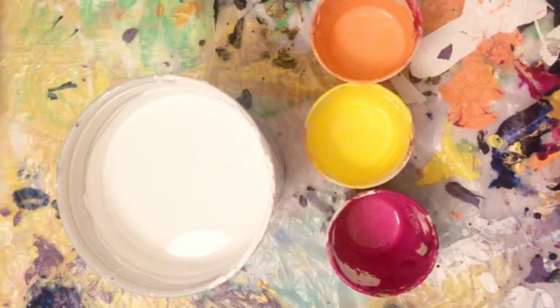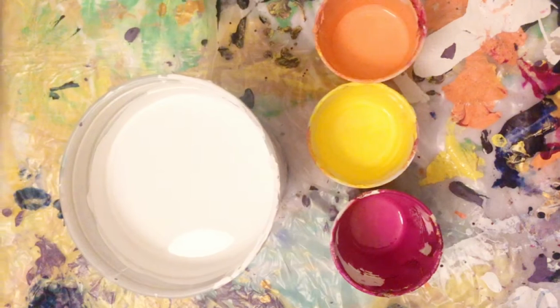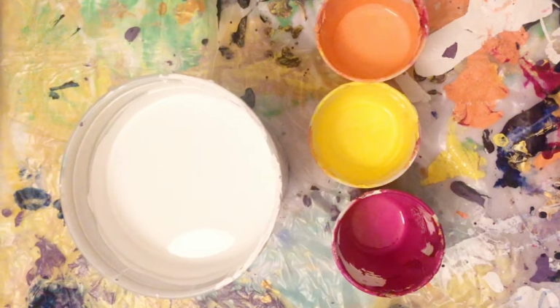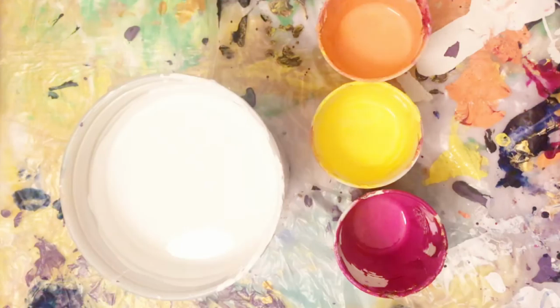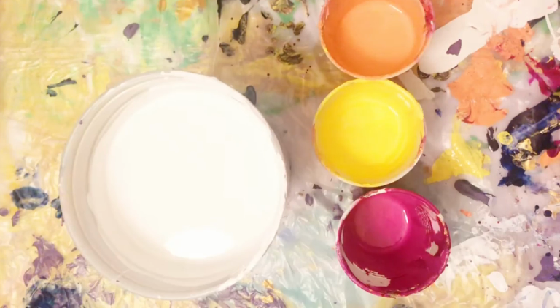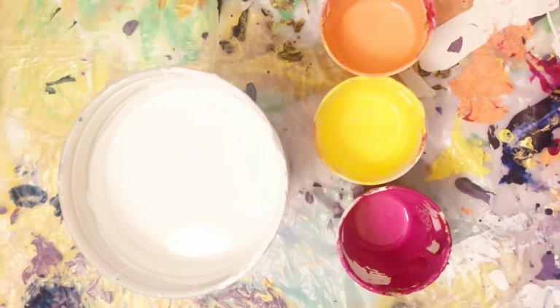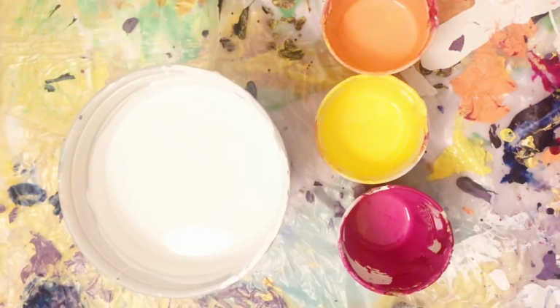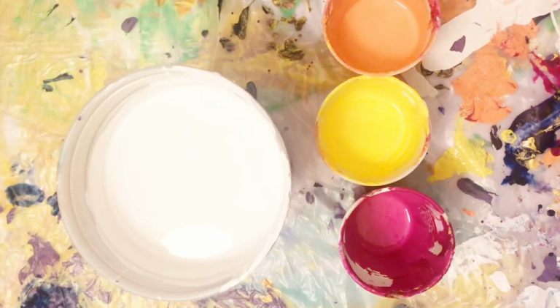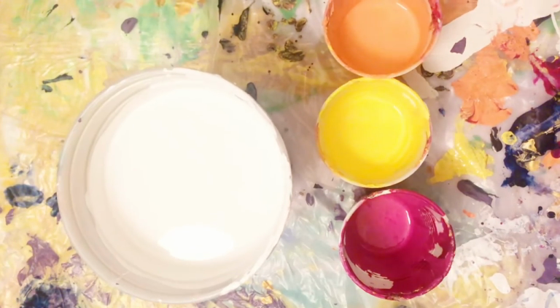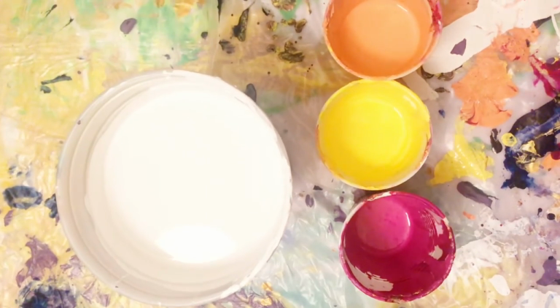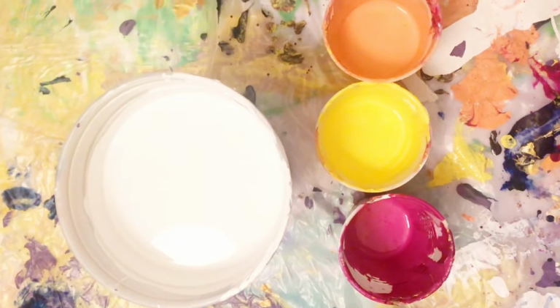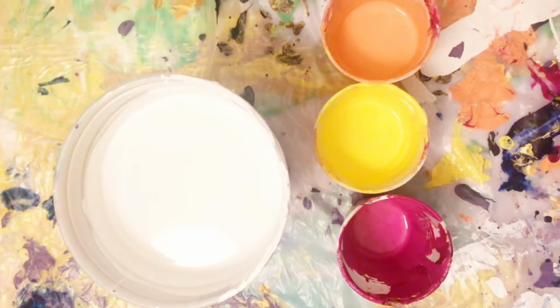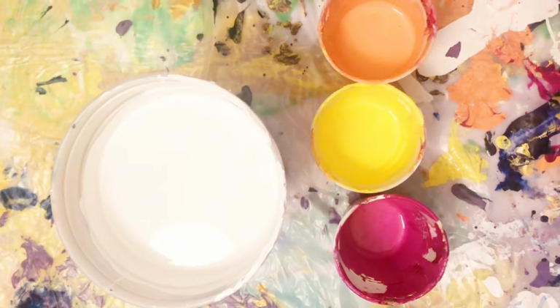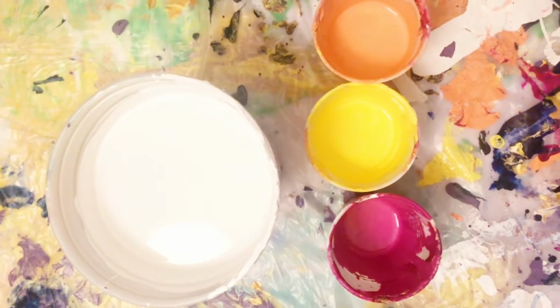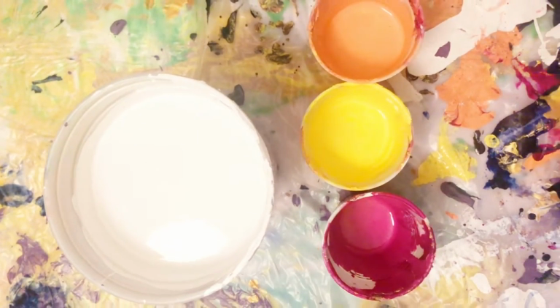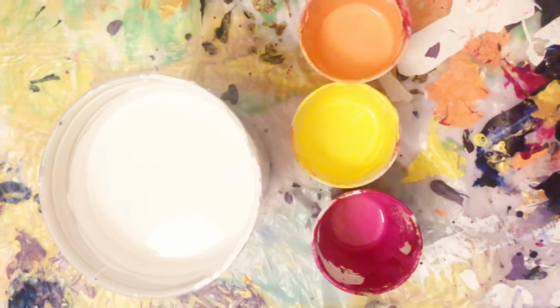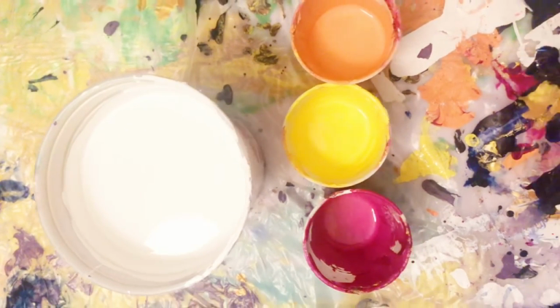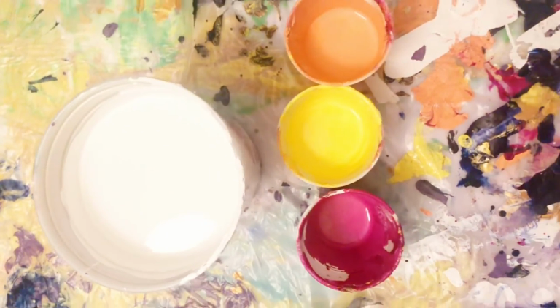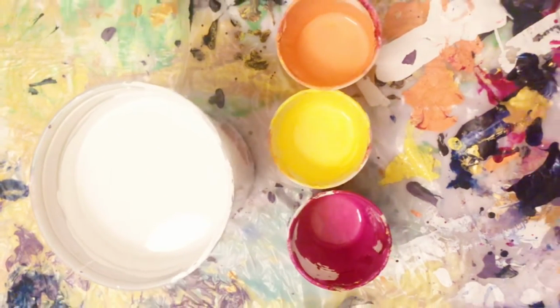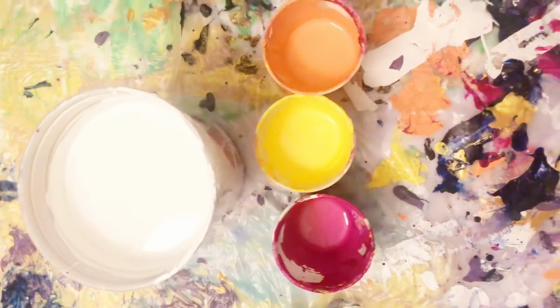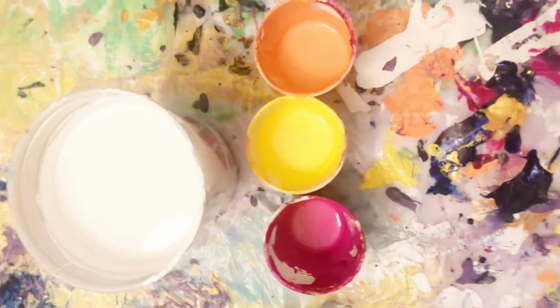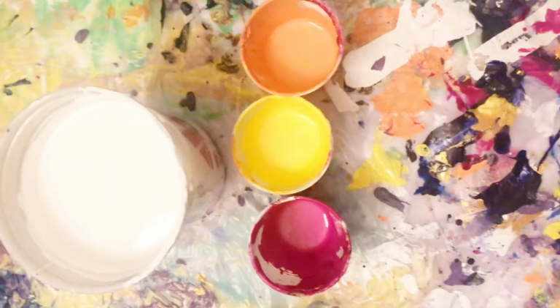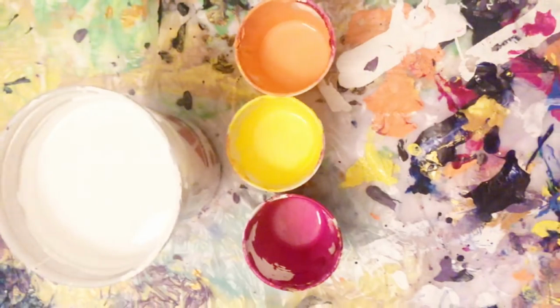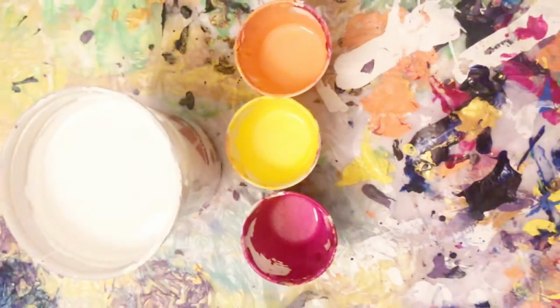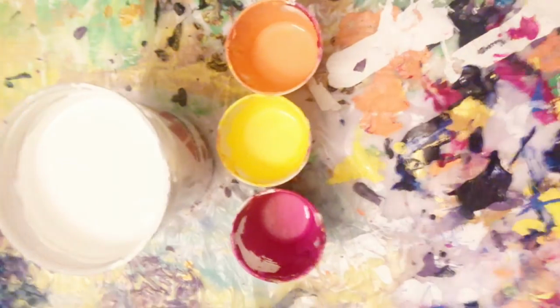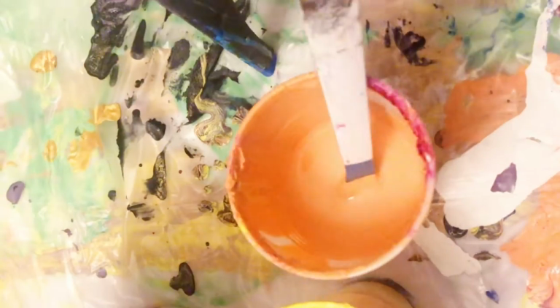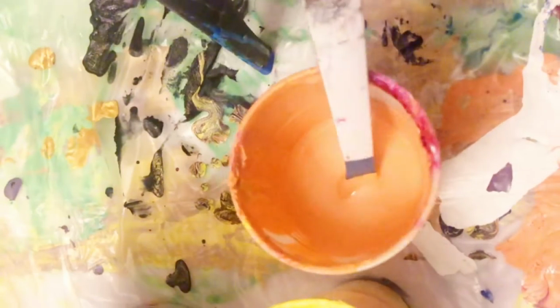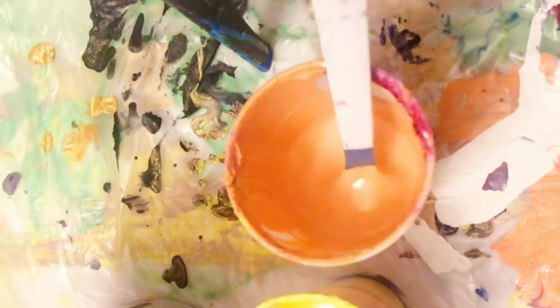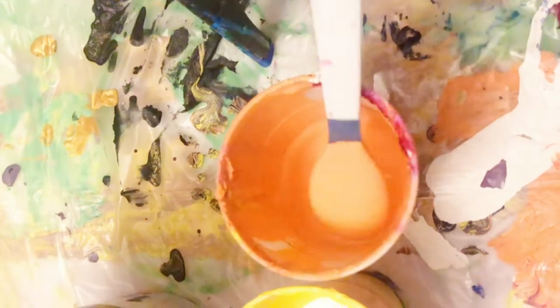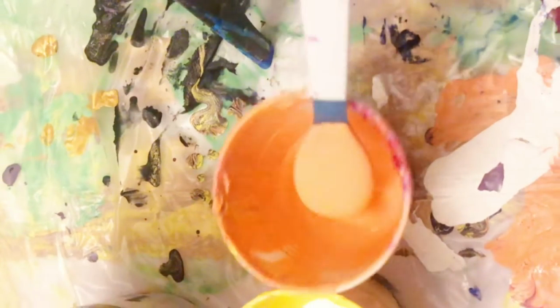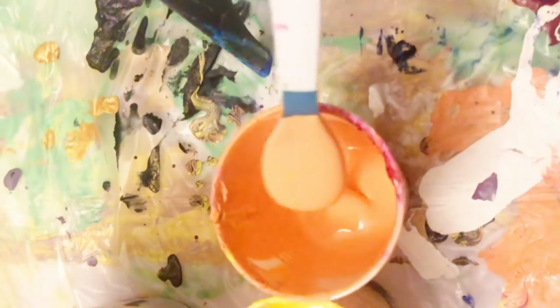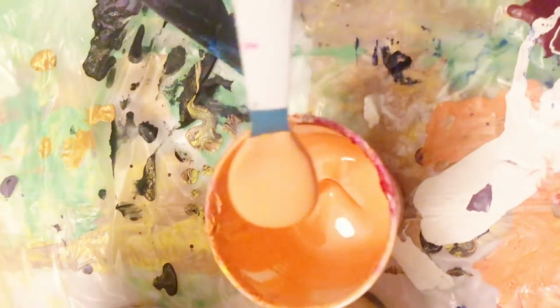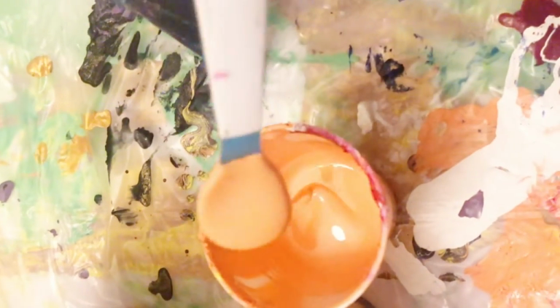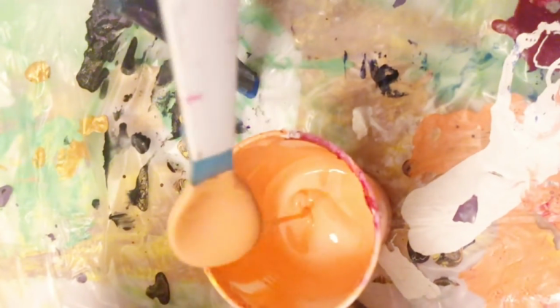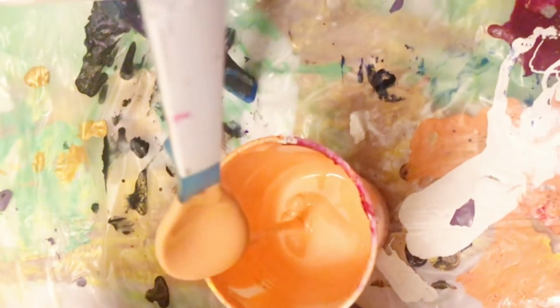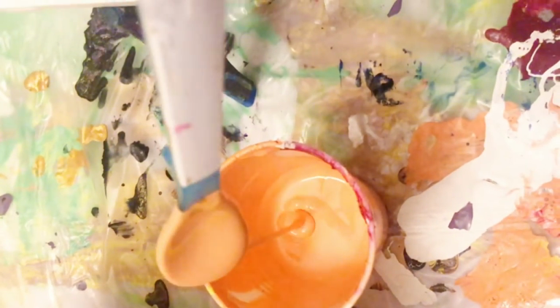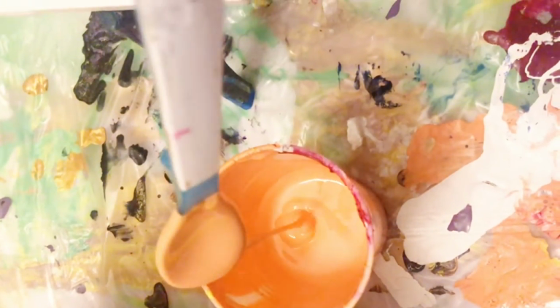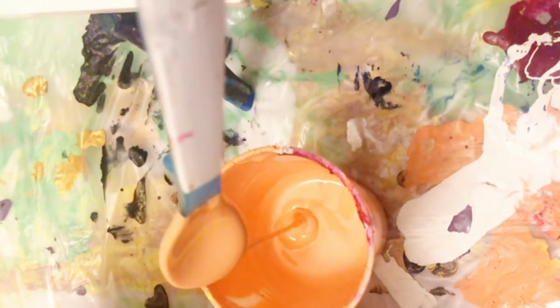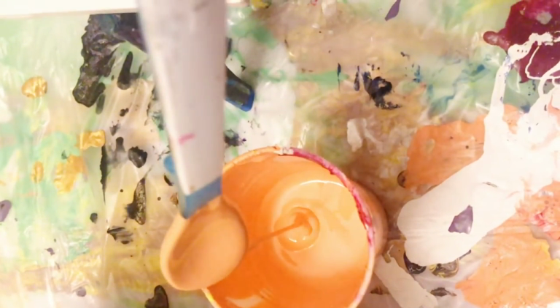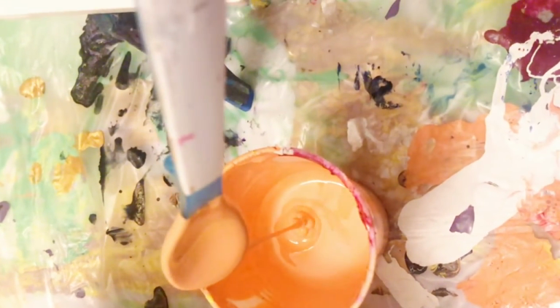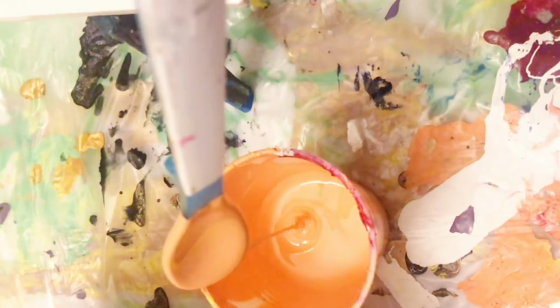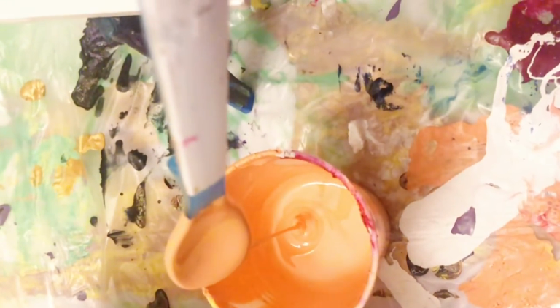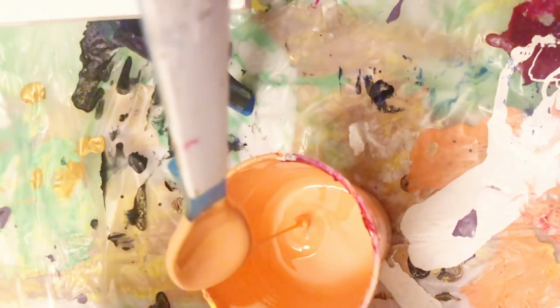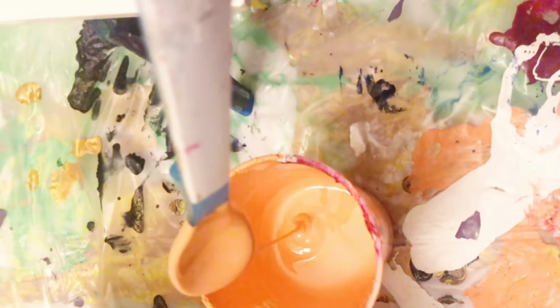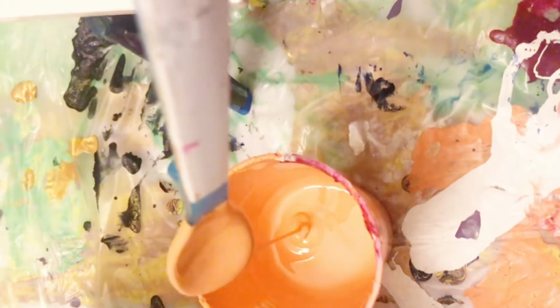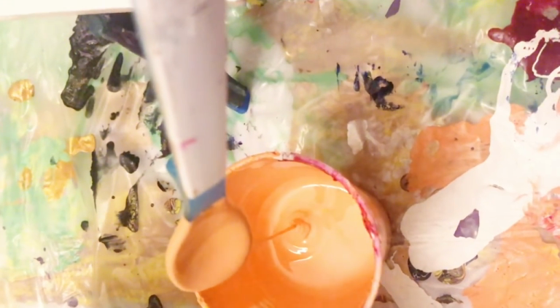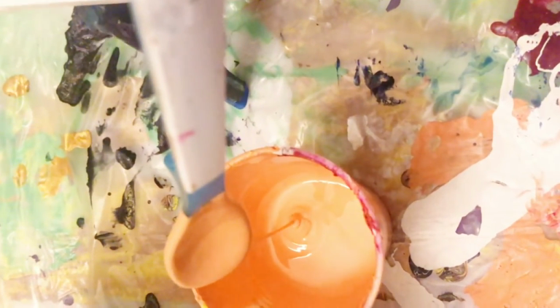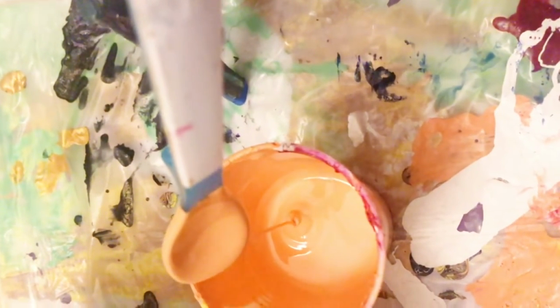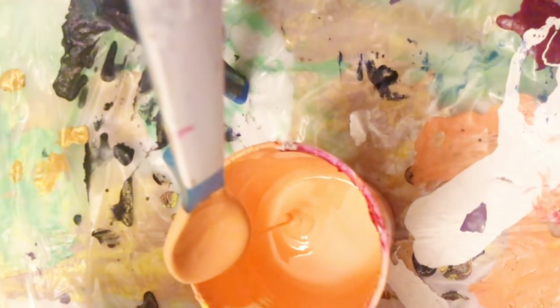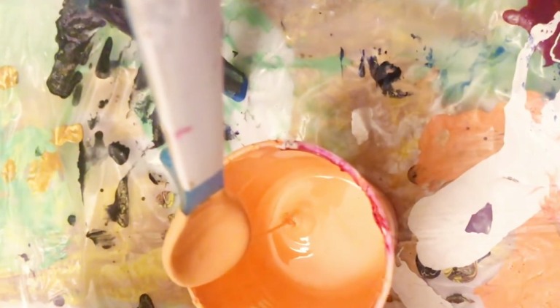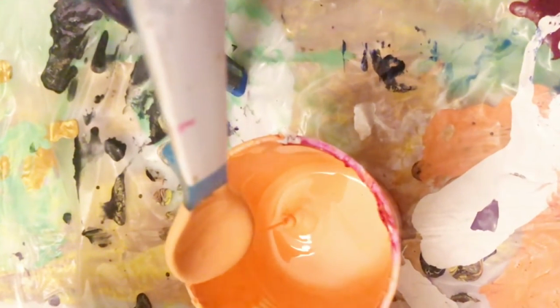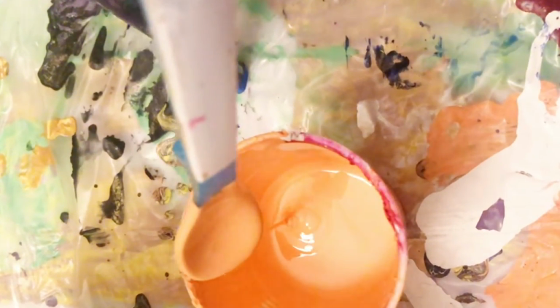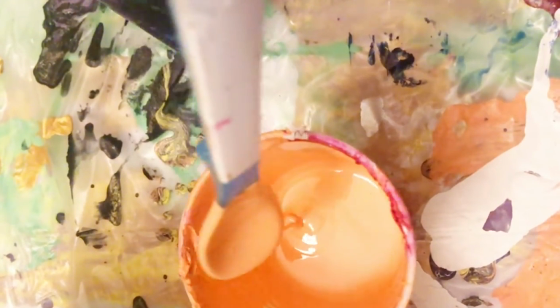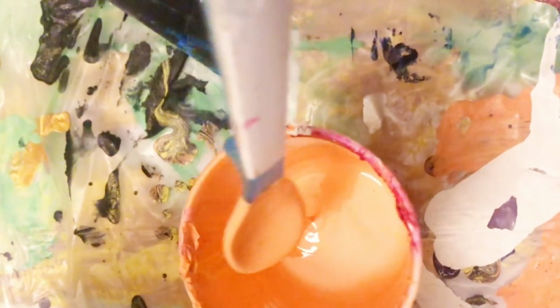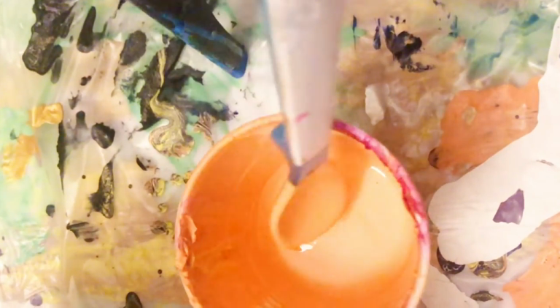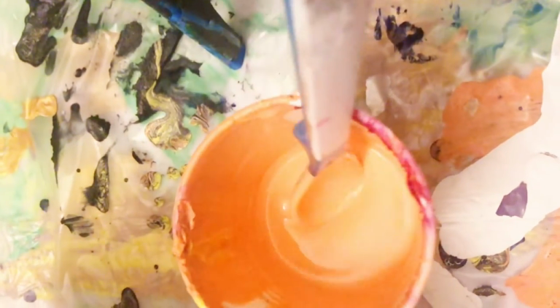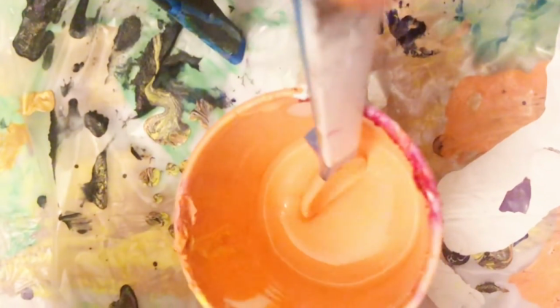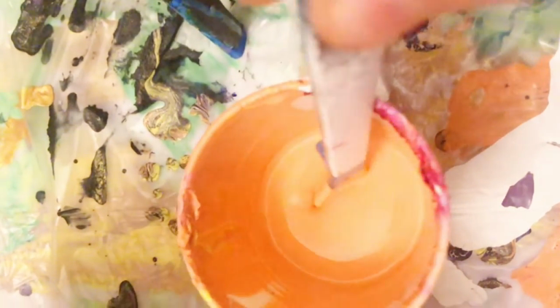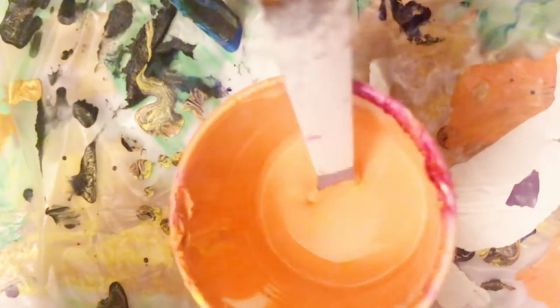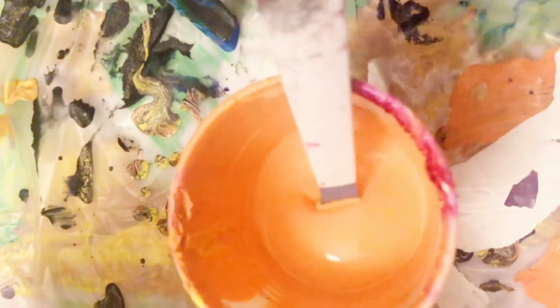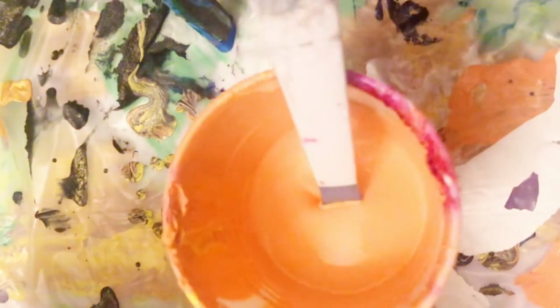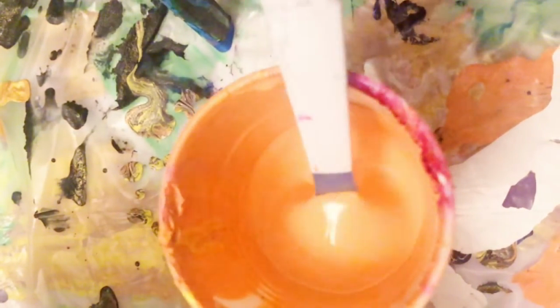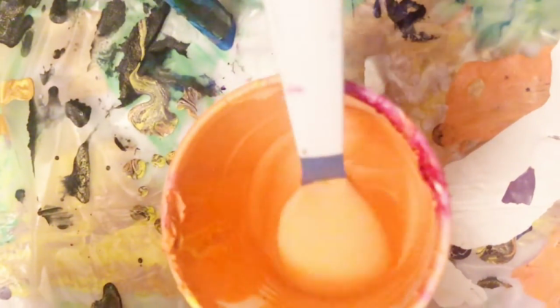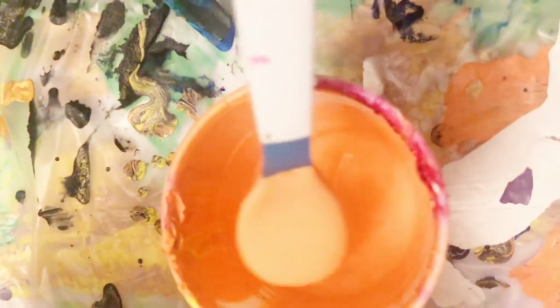Here's a look at the colors we're going to be using today. Are you guys ready to paint? I'll see you soon.